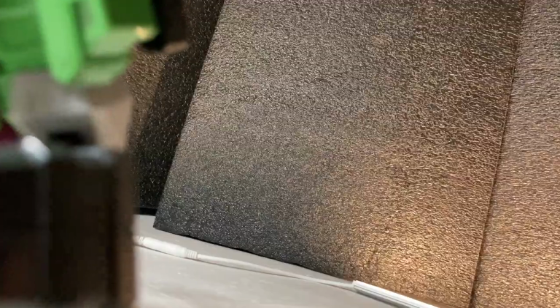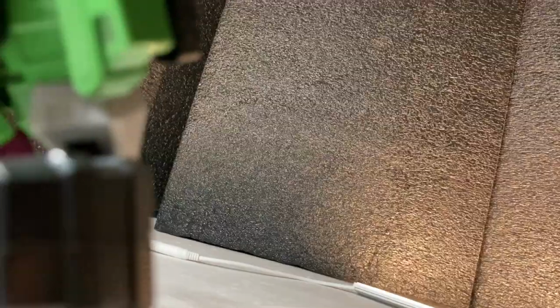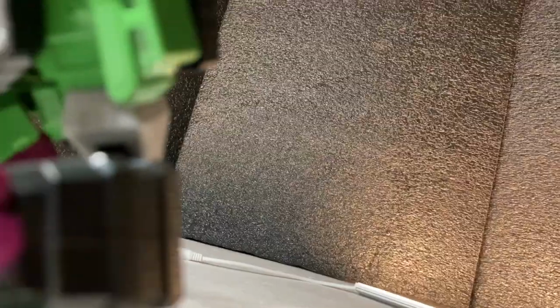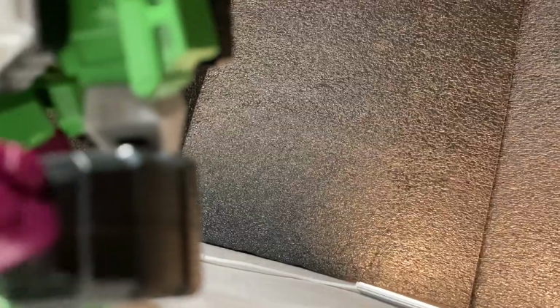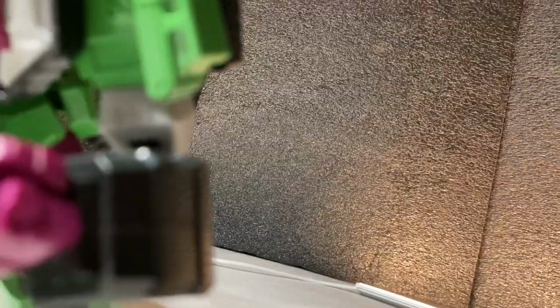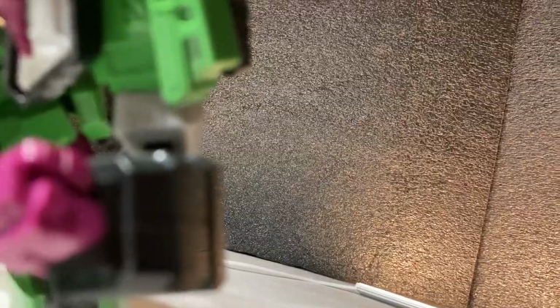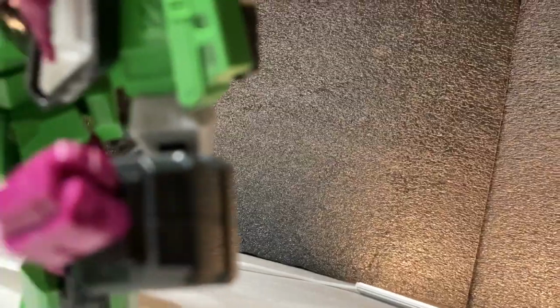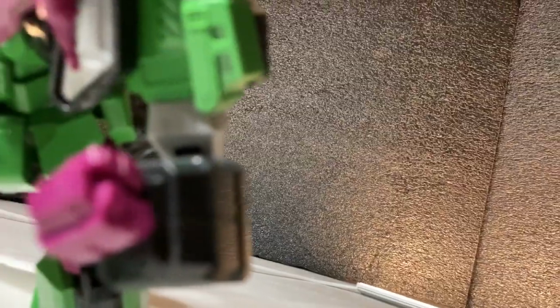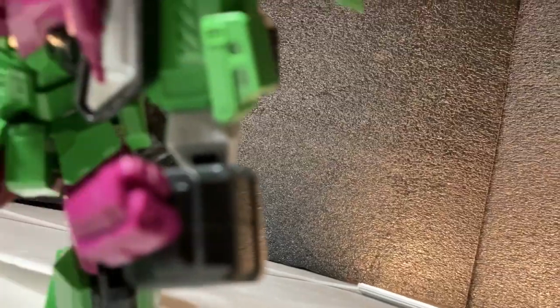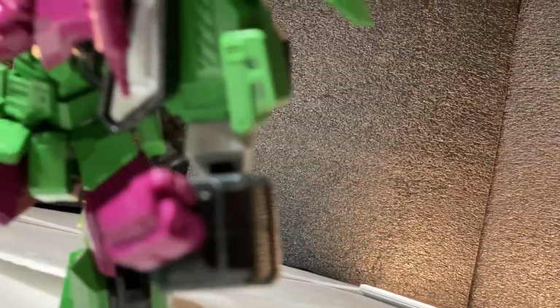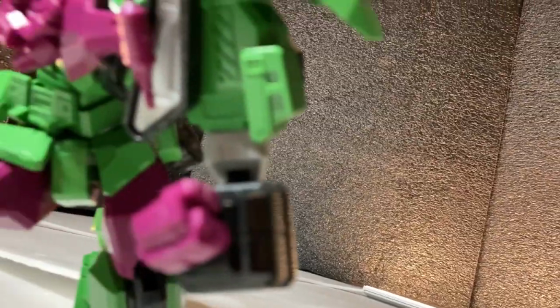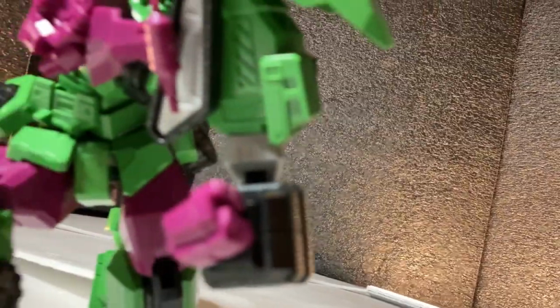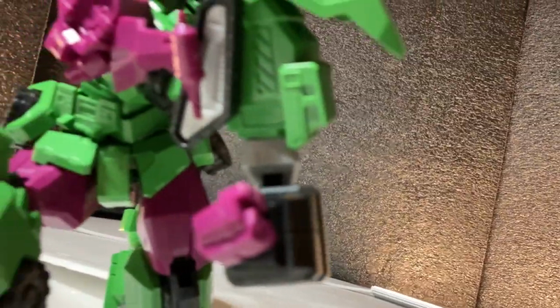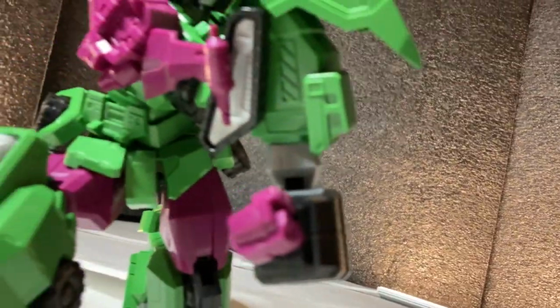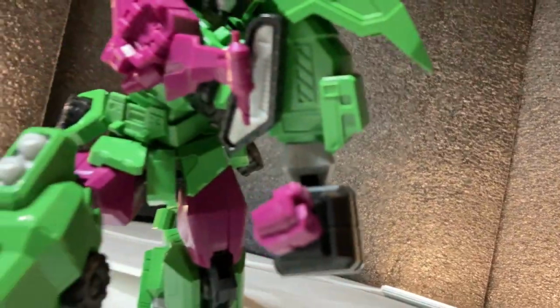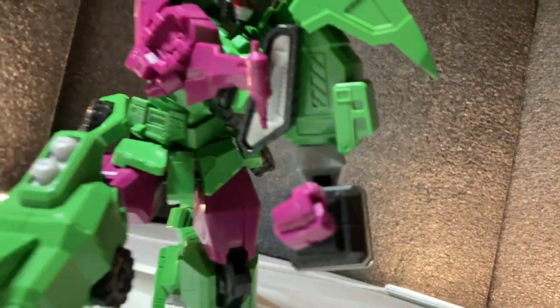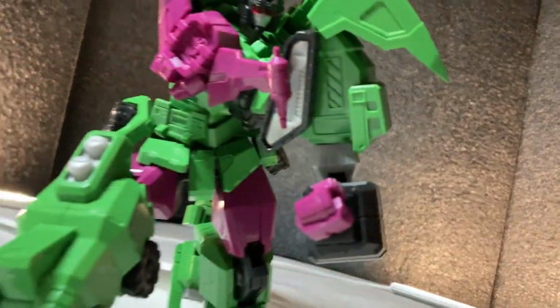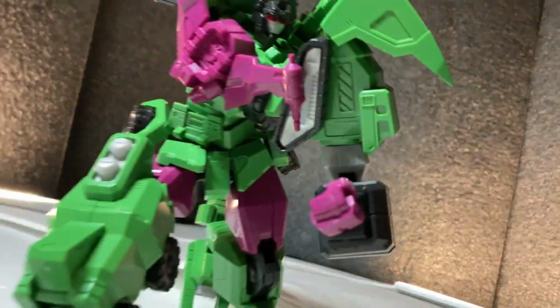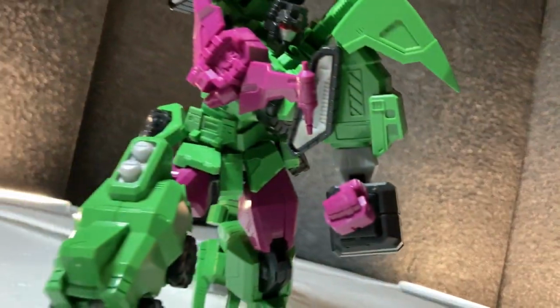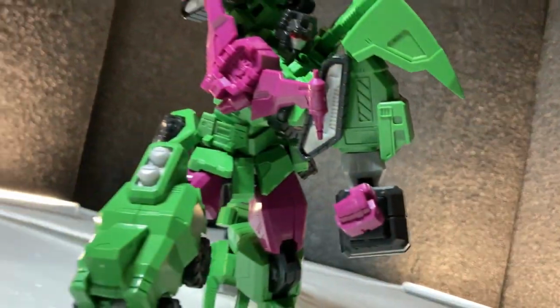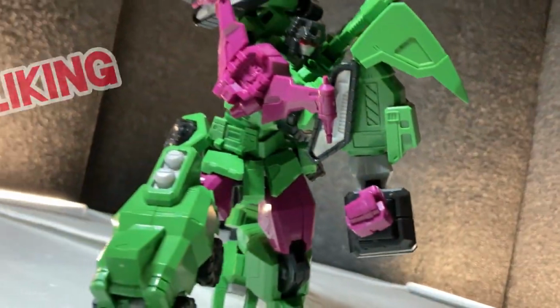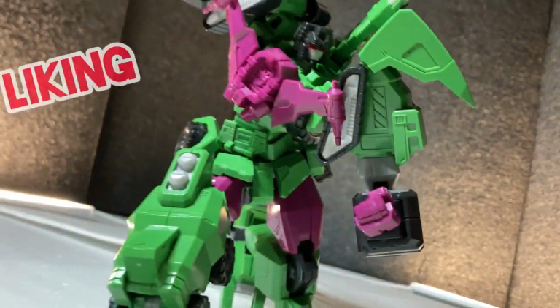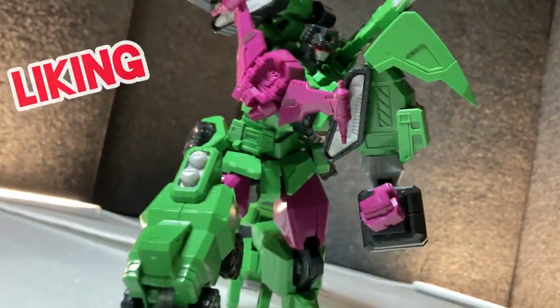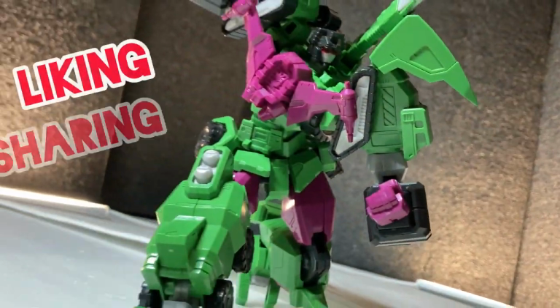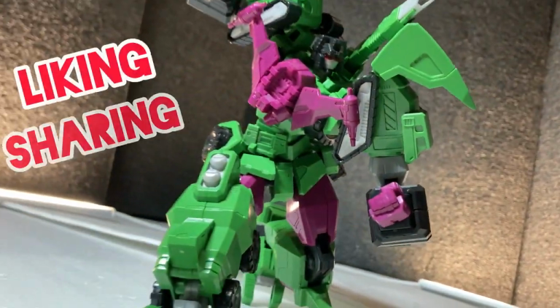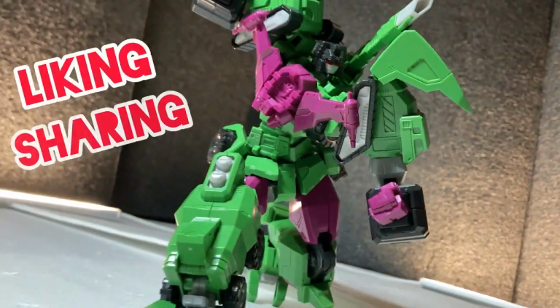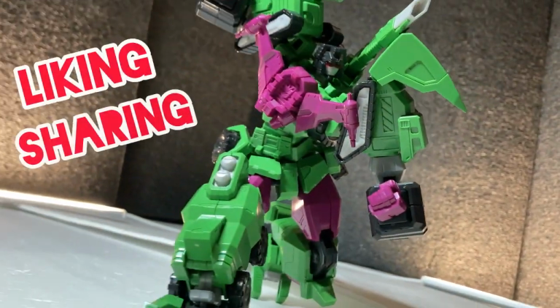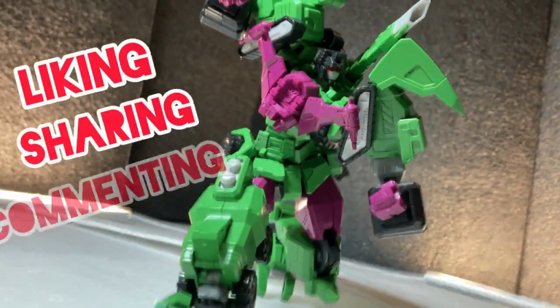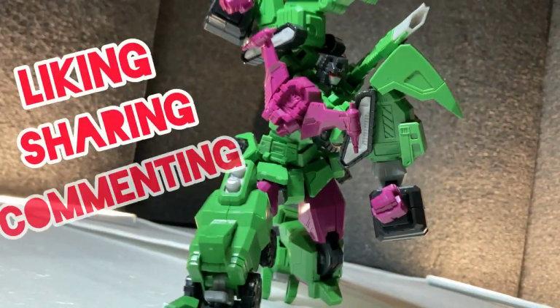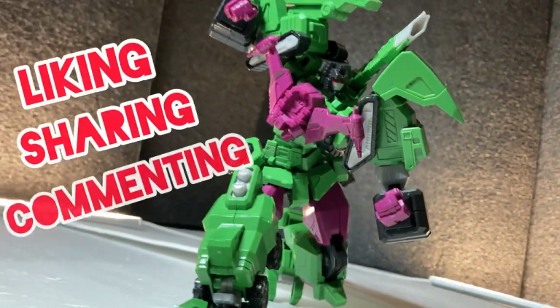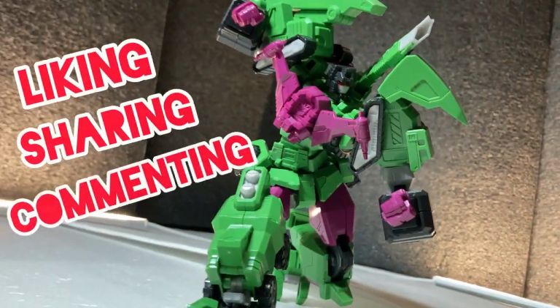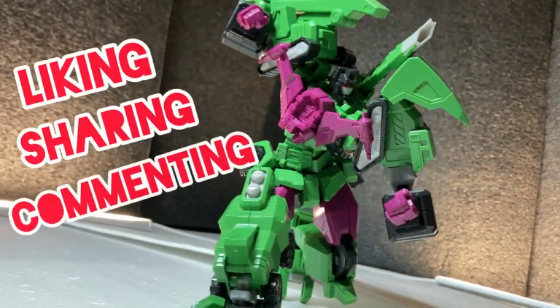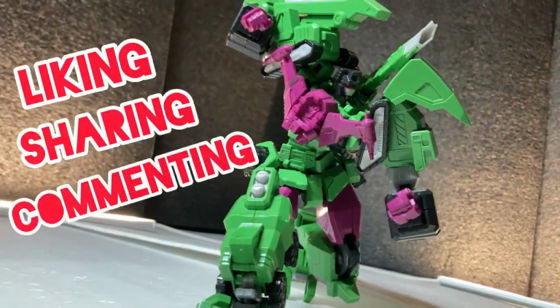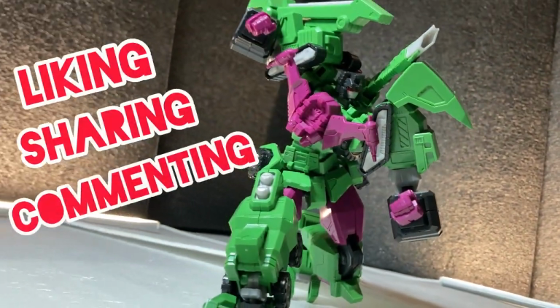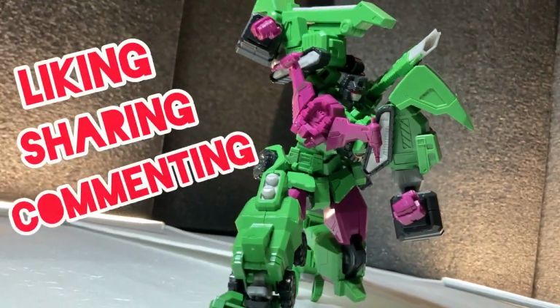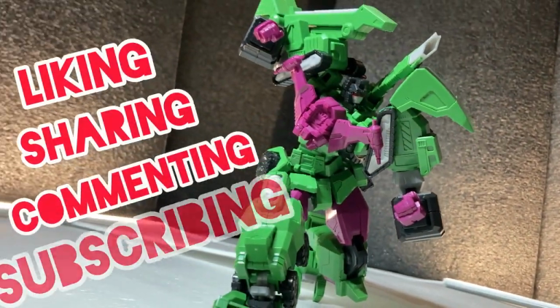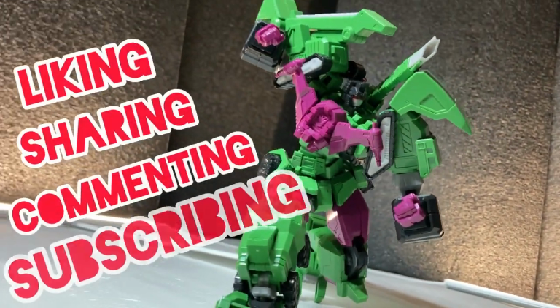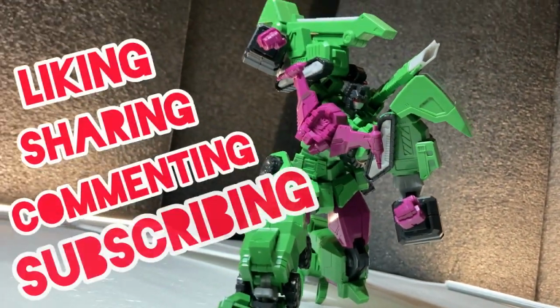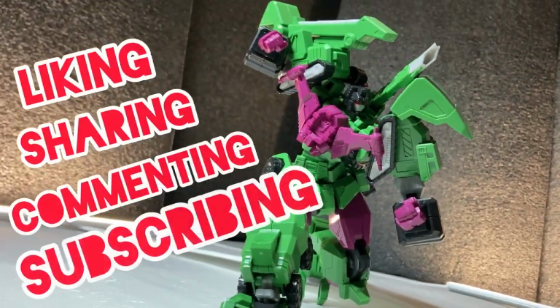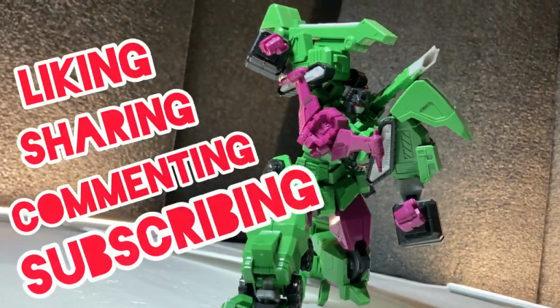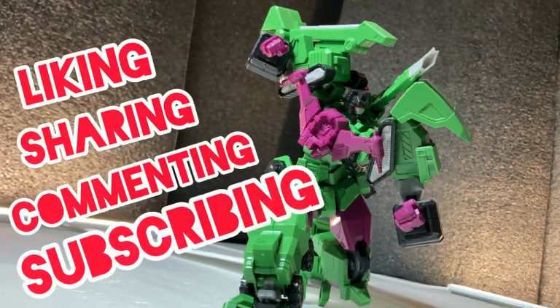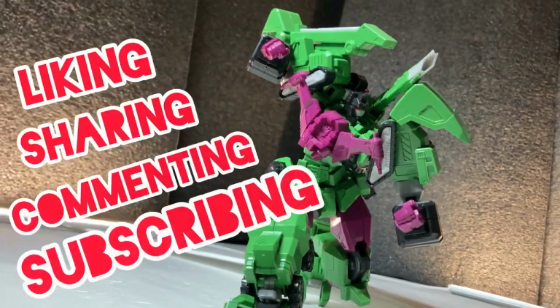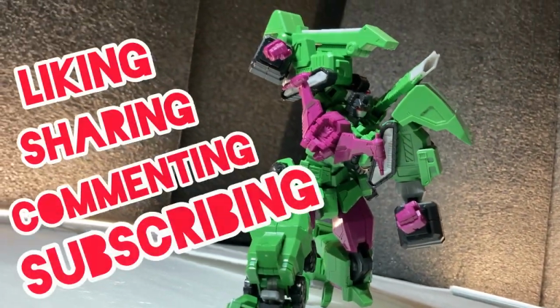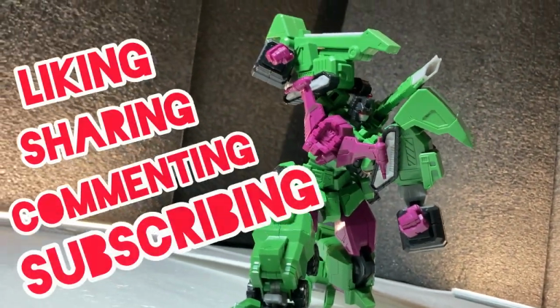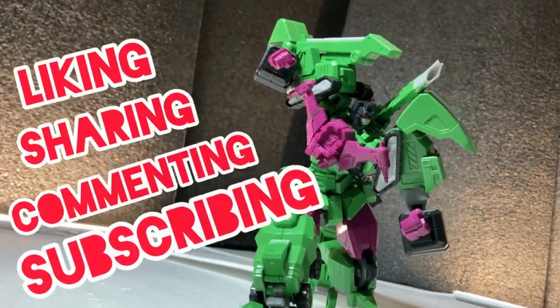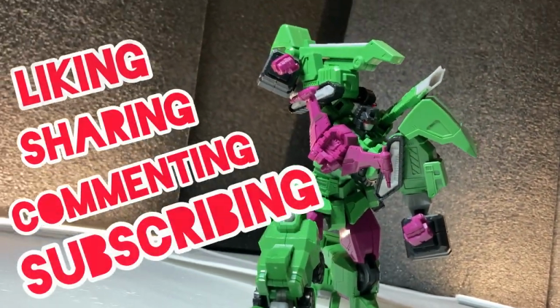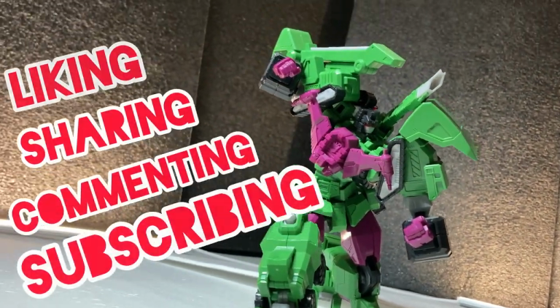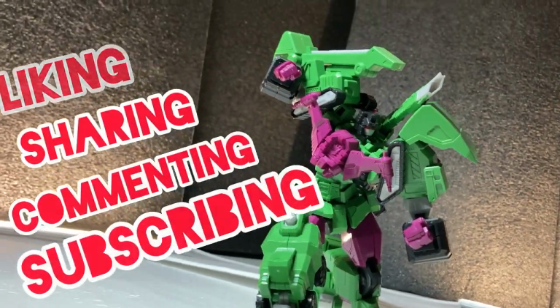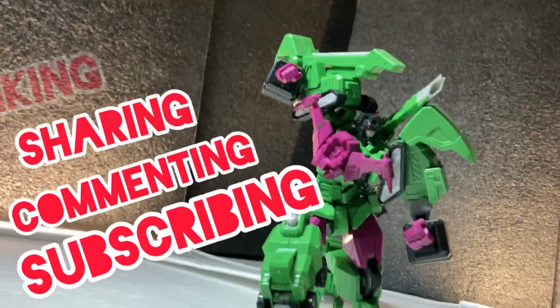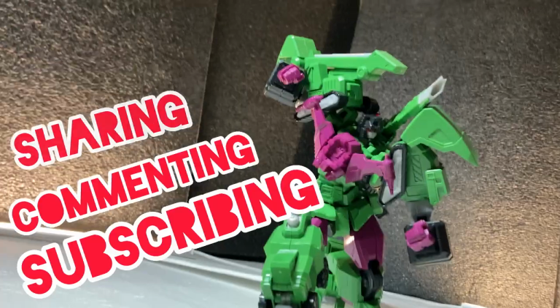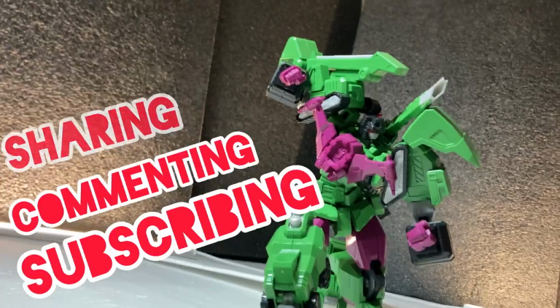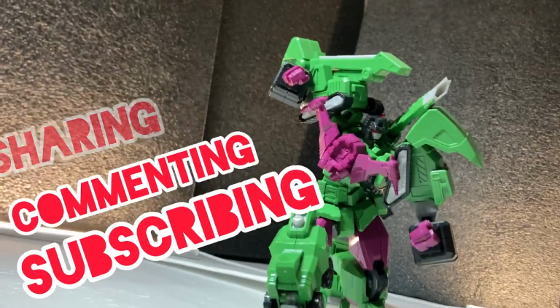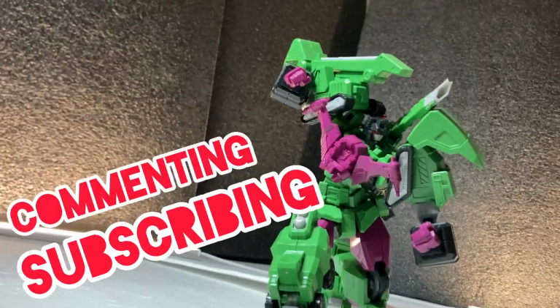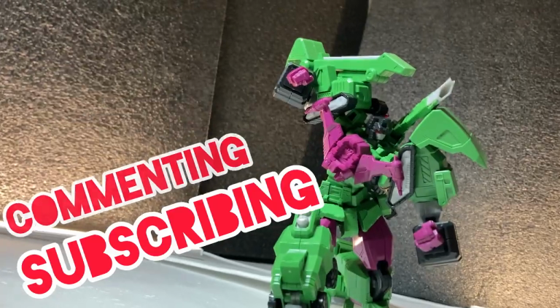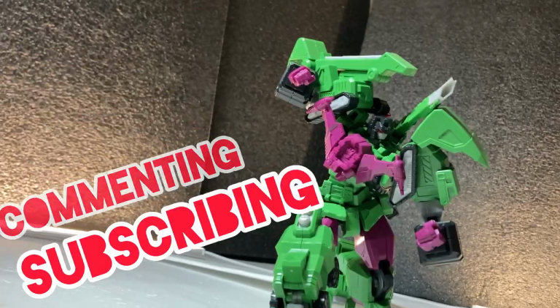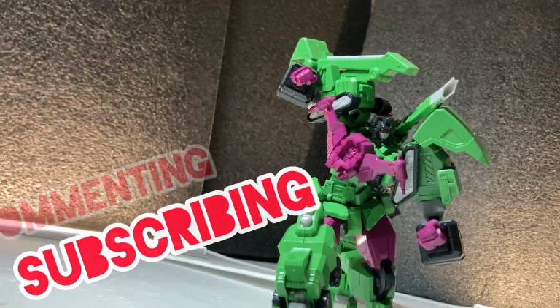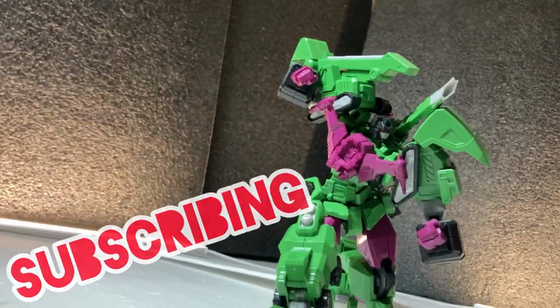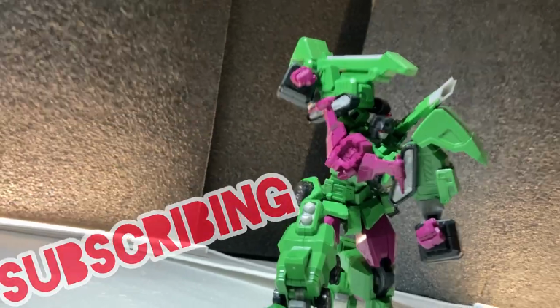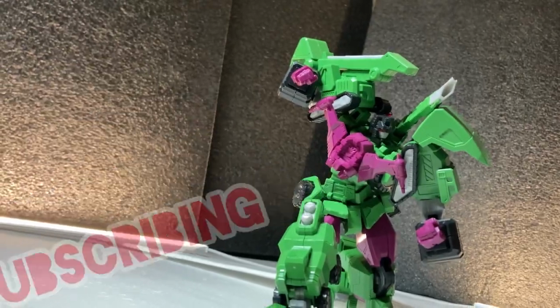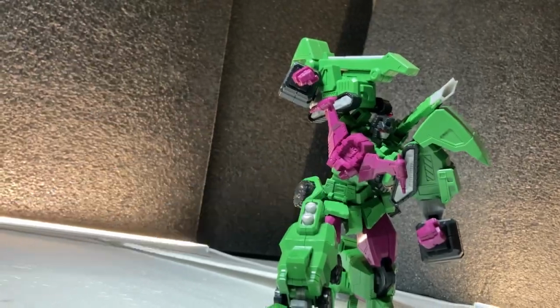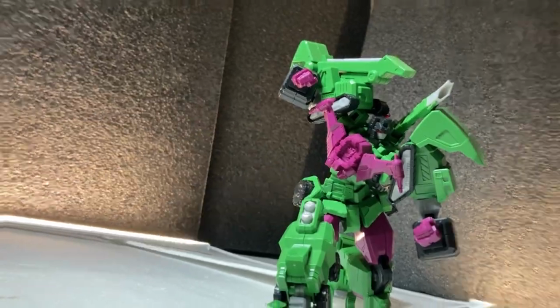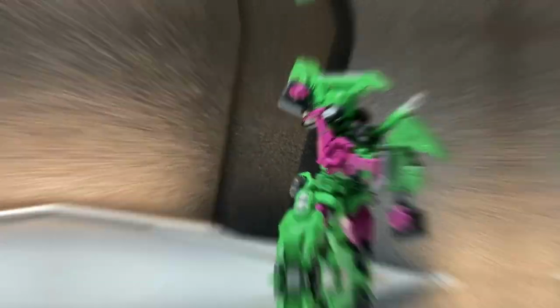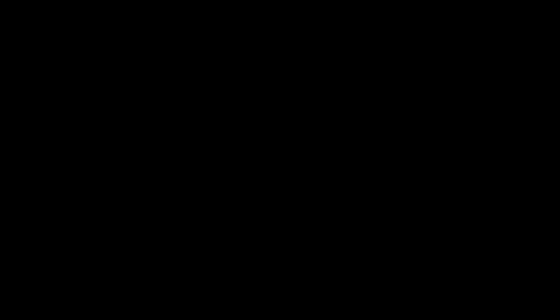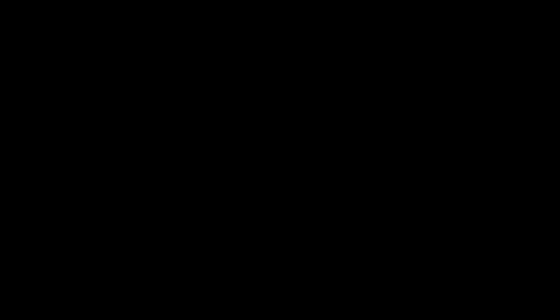And like always, before we begin, consider liking, sharing, commenting, and subscribing, plus hitting that bell. PLEASE!